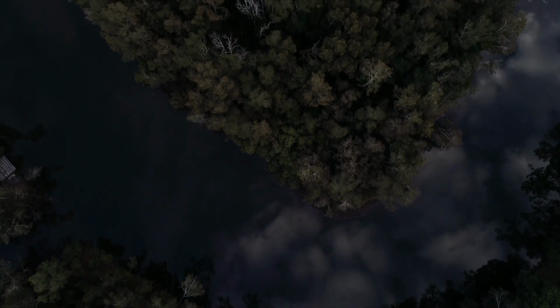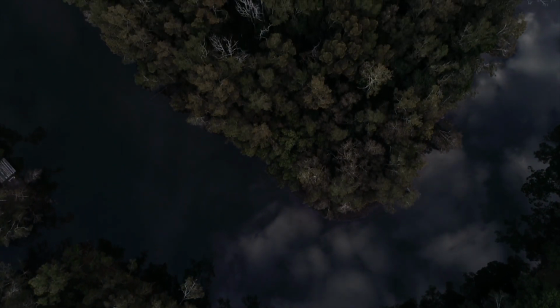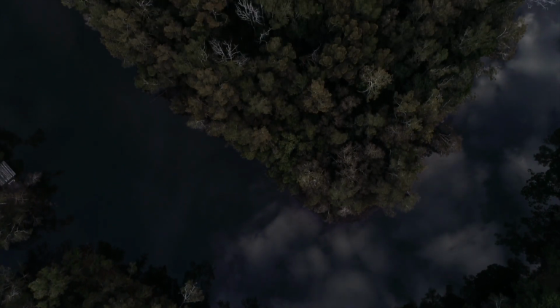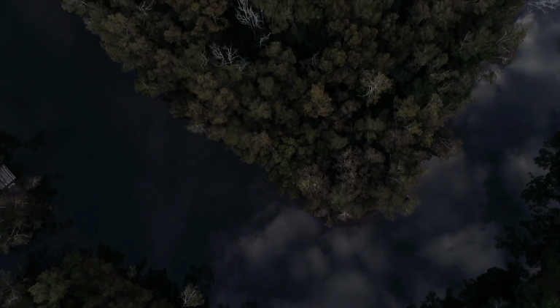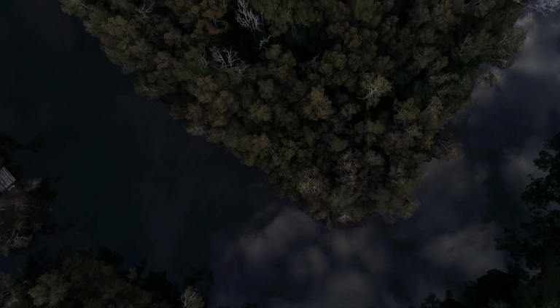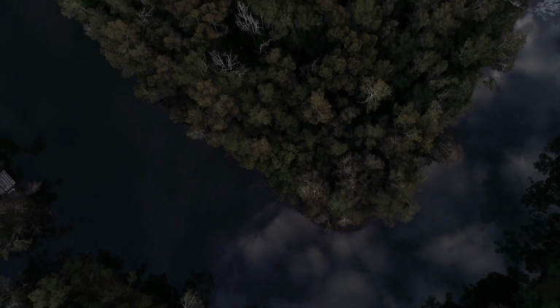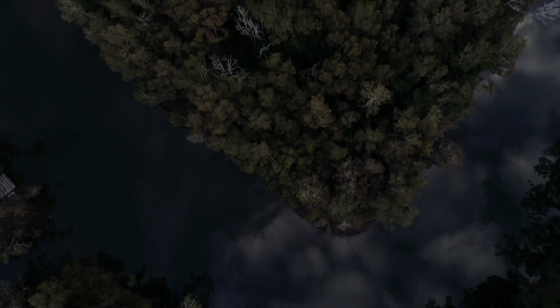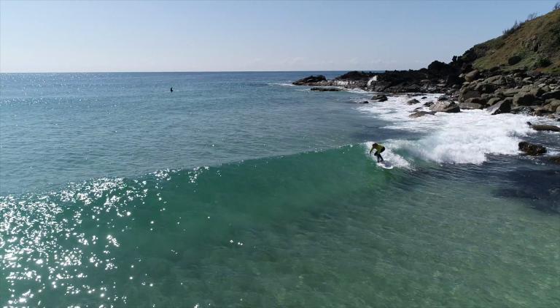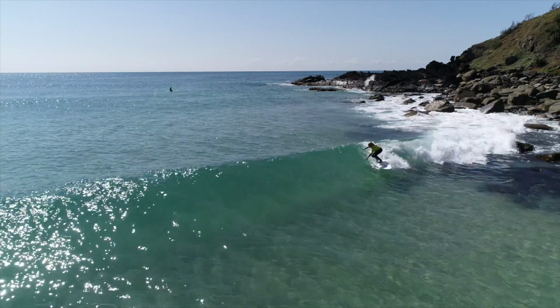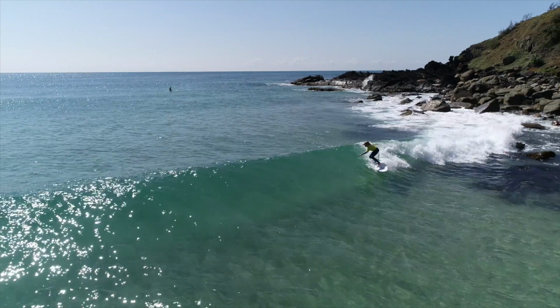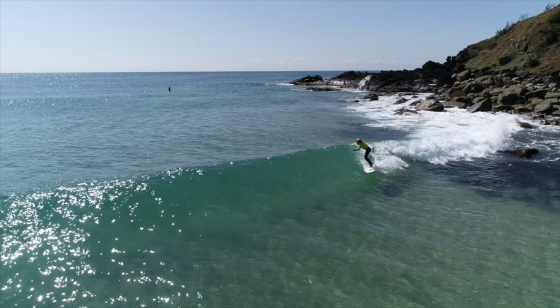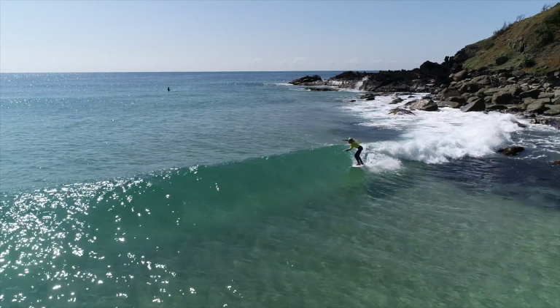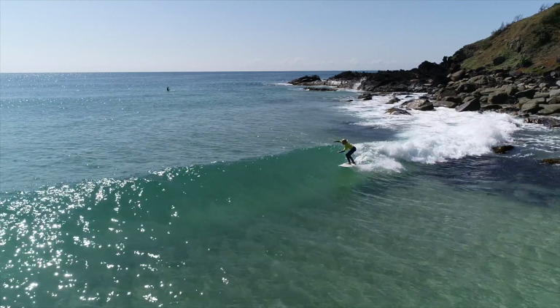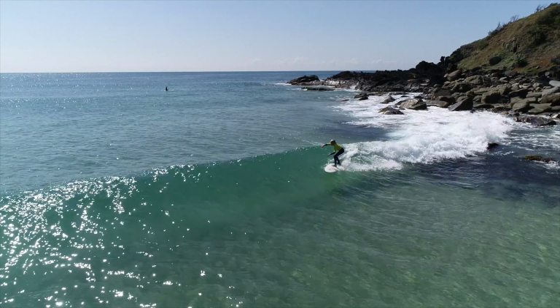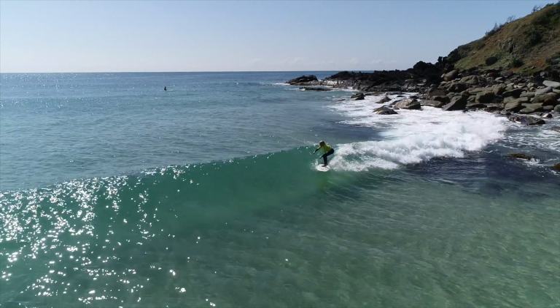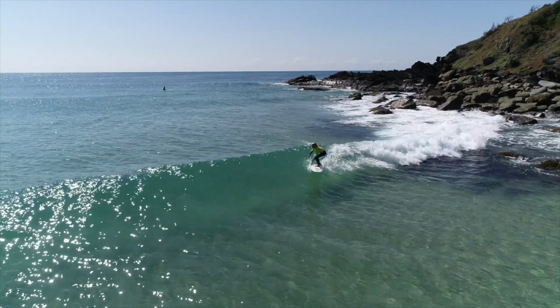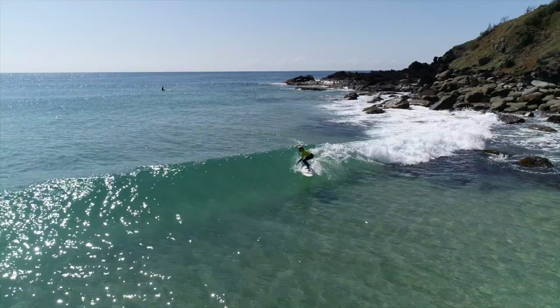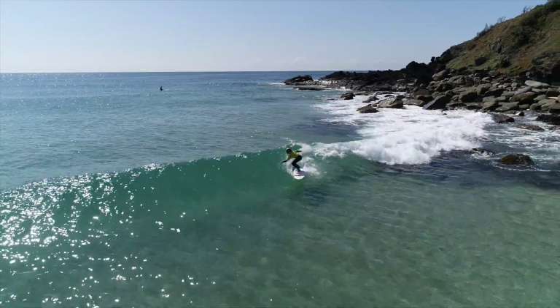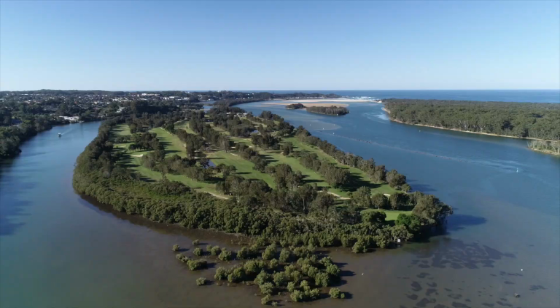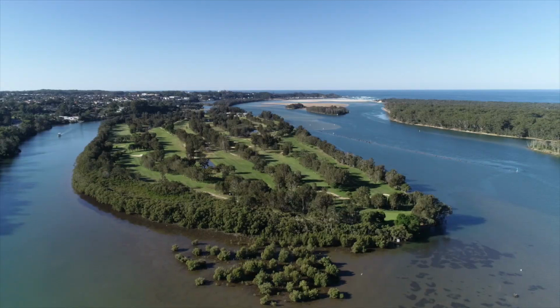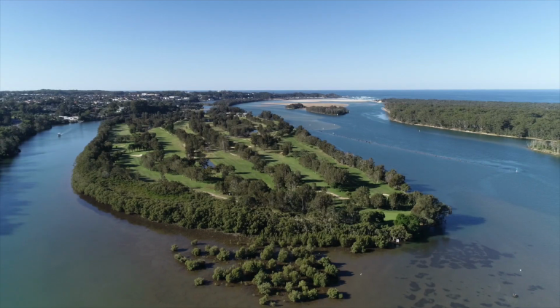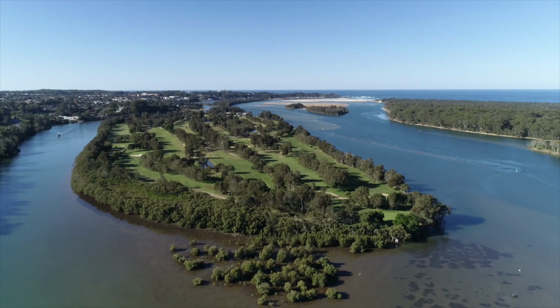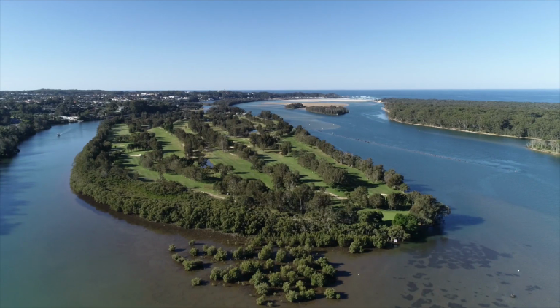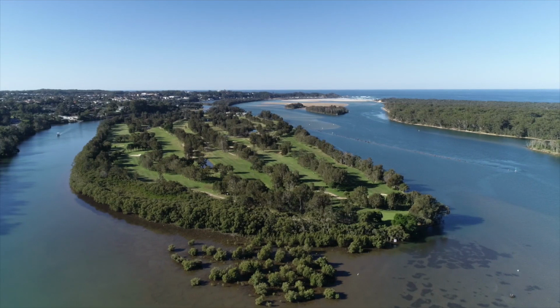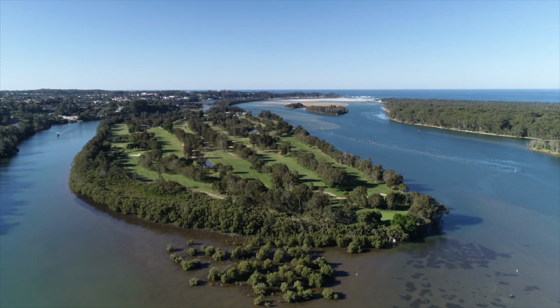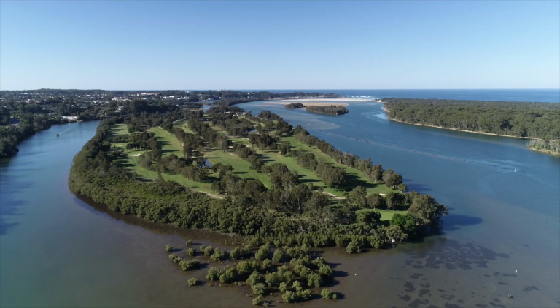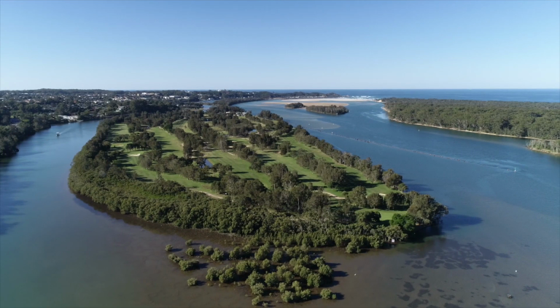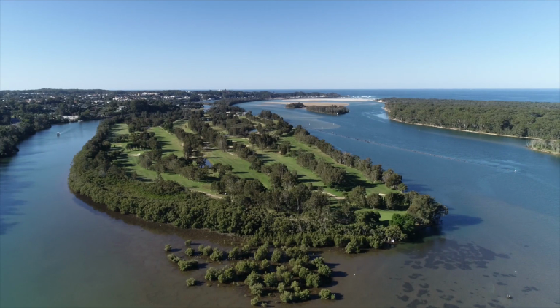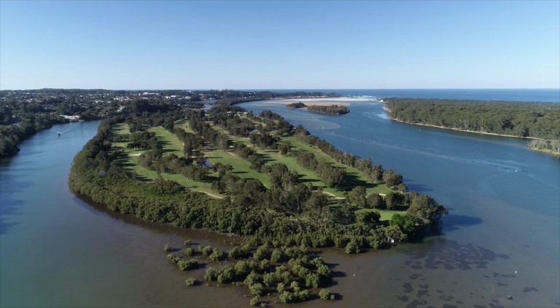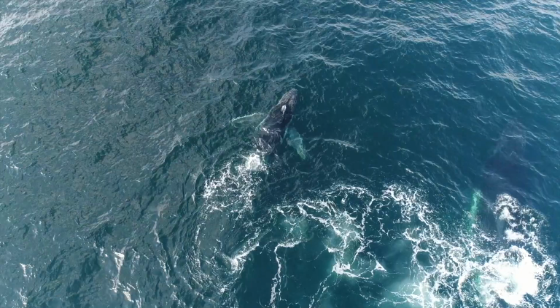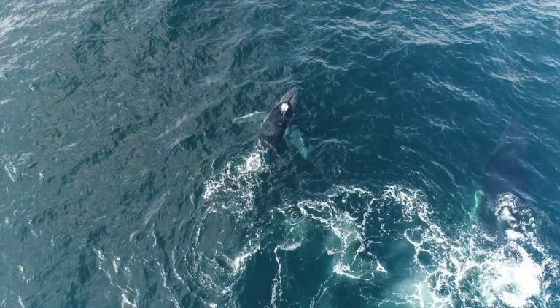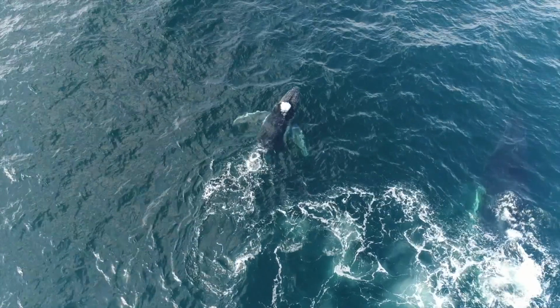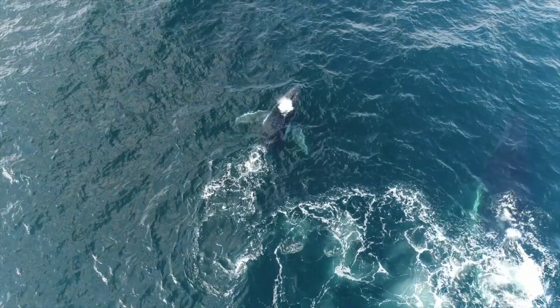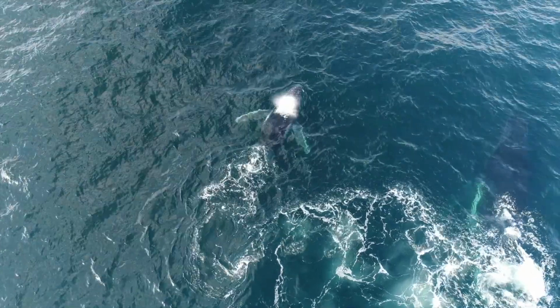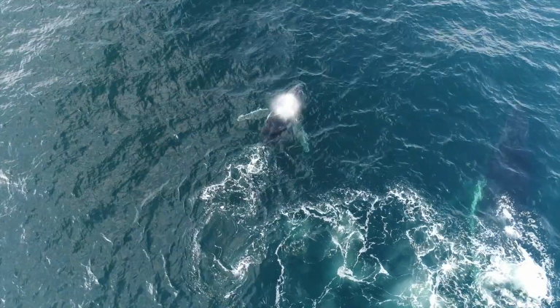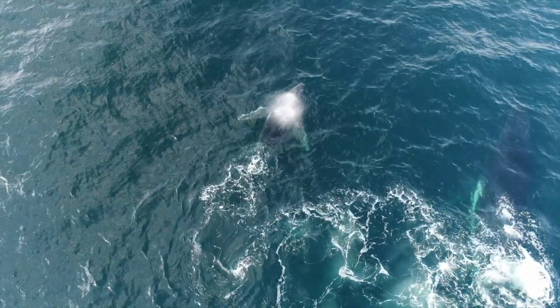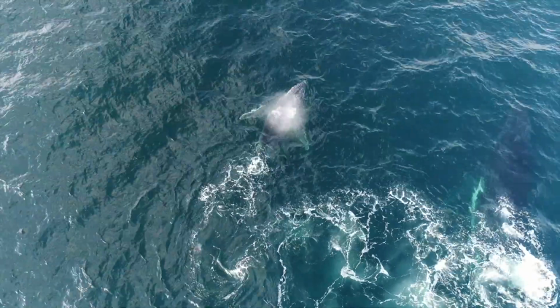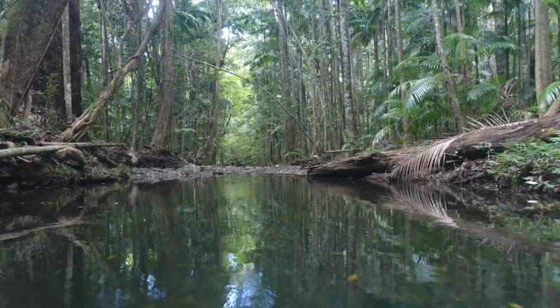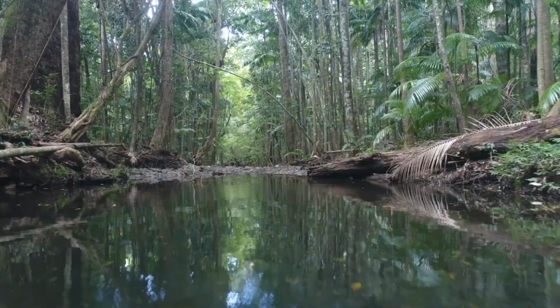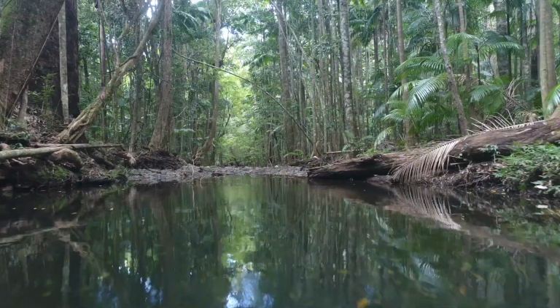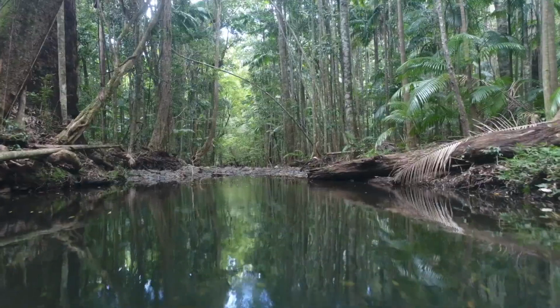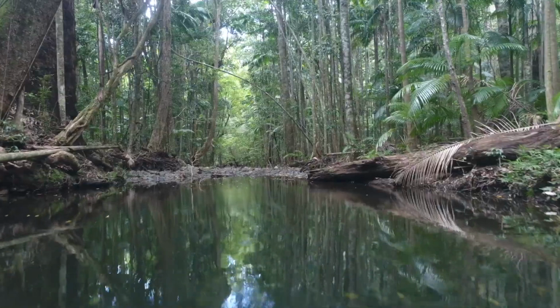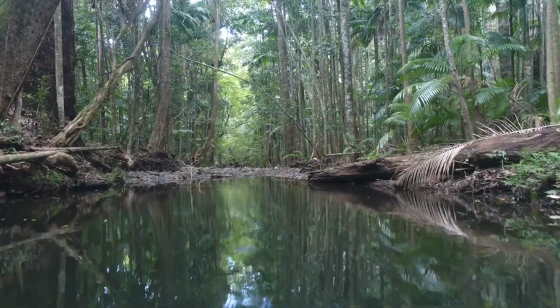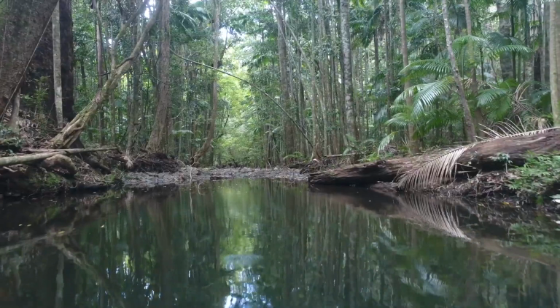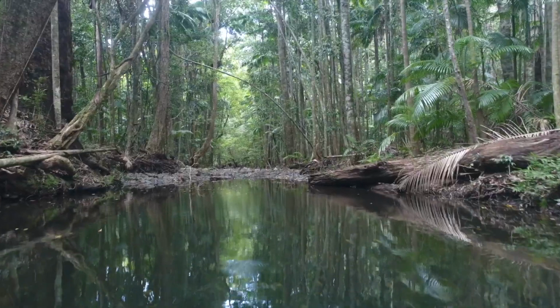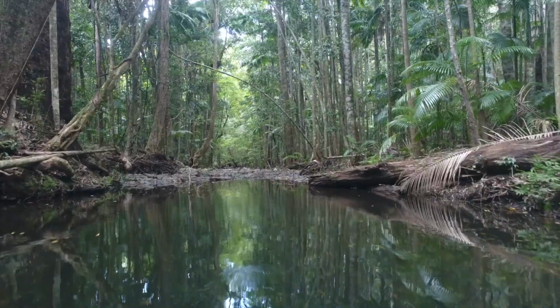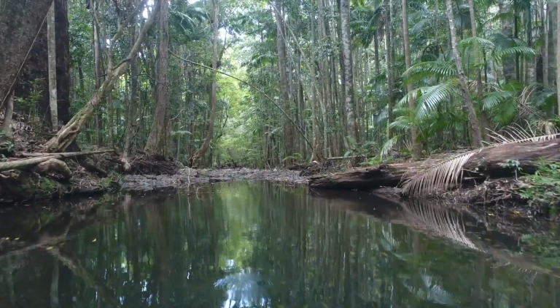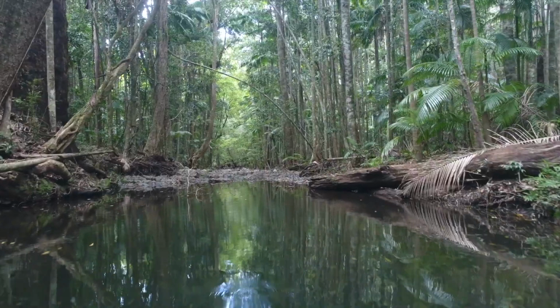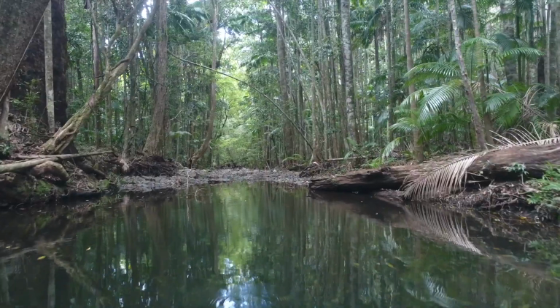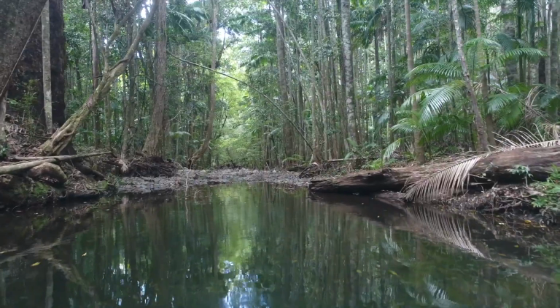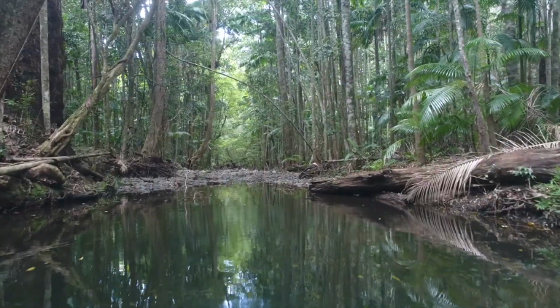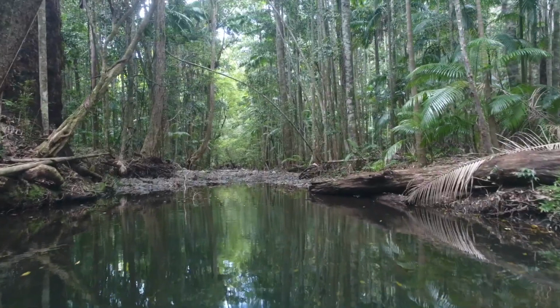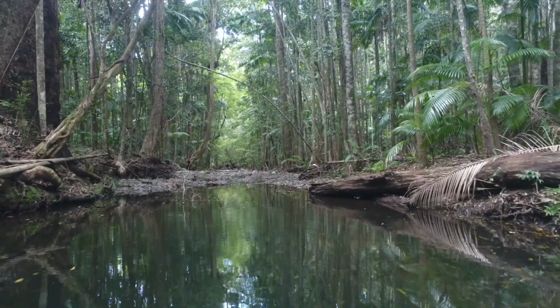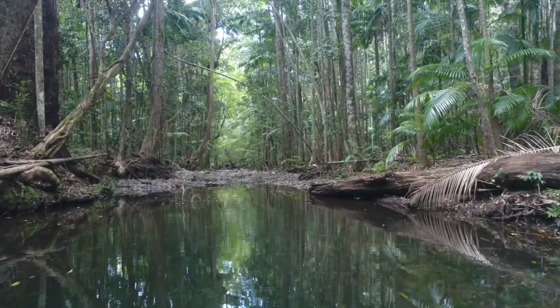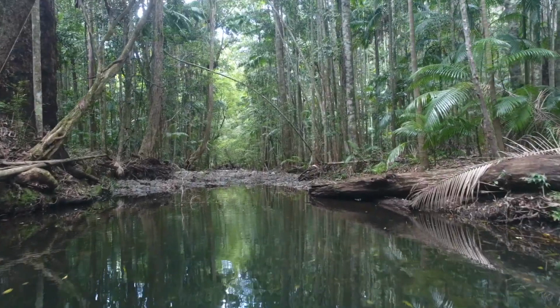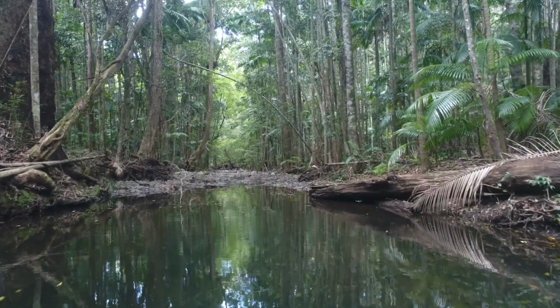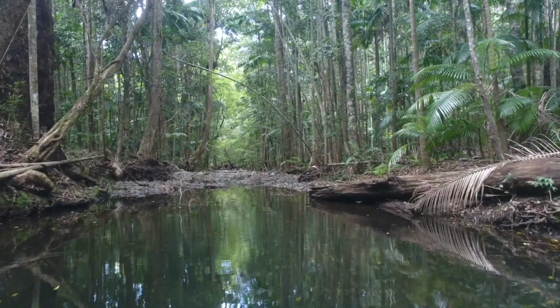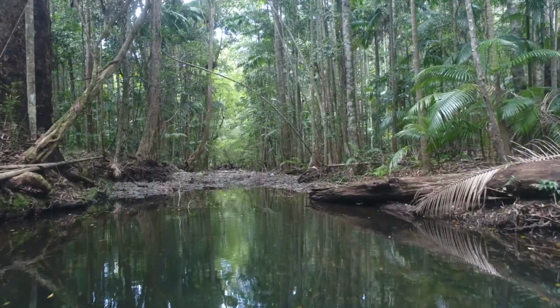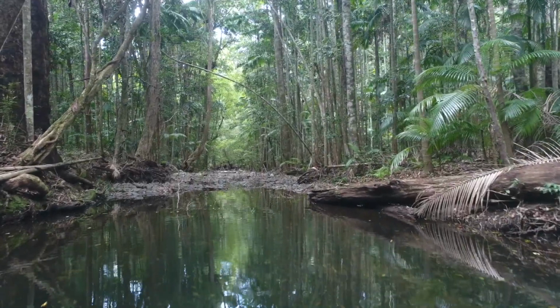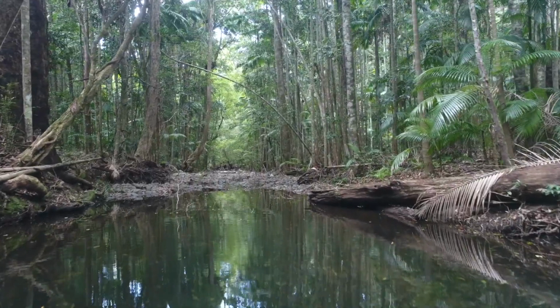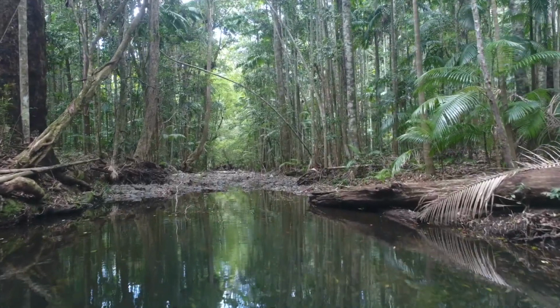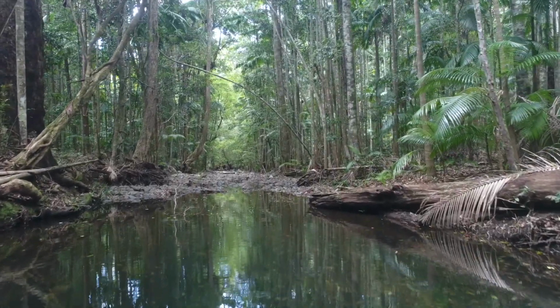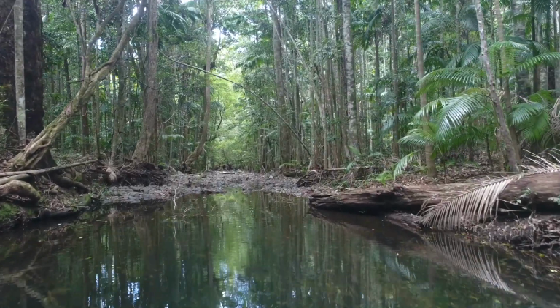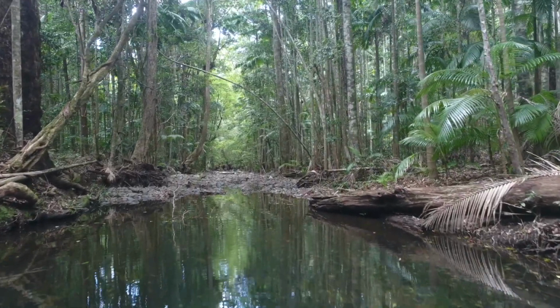Enjoy surfing, golfing, whale watching, and nature walks in an idyllic oceanside setting.